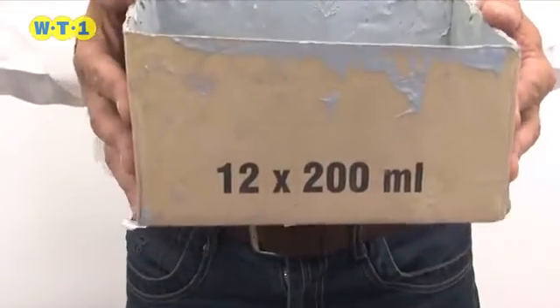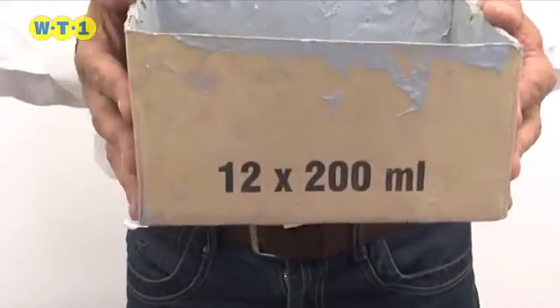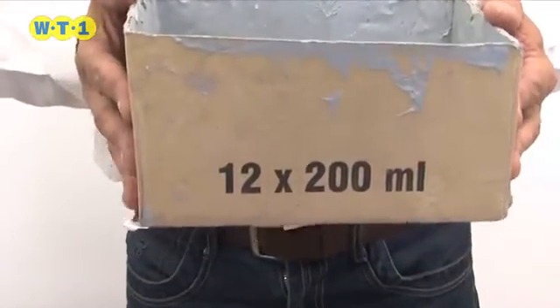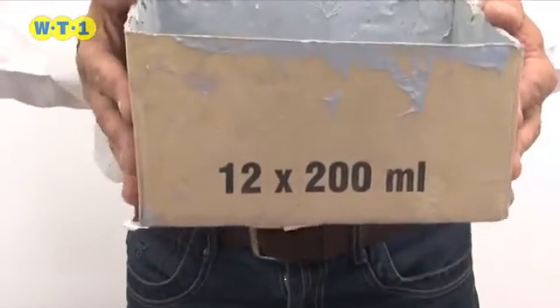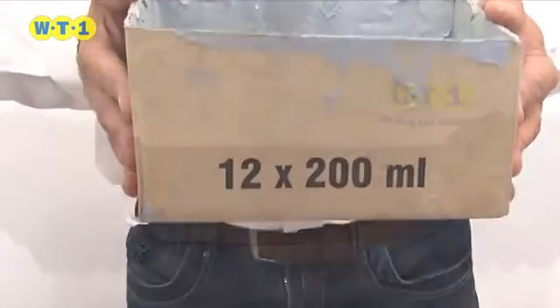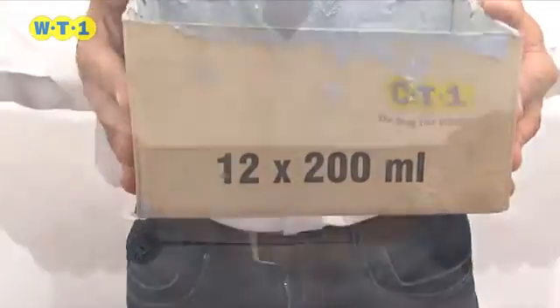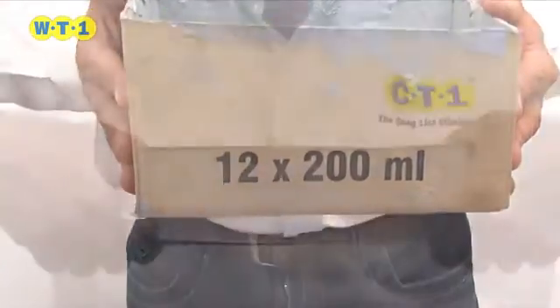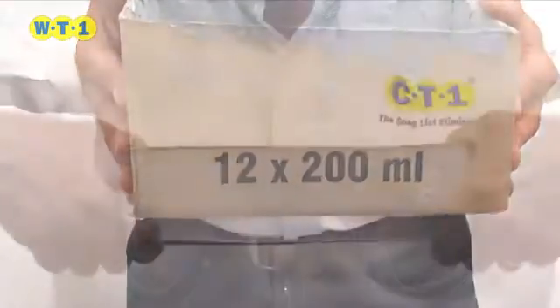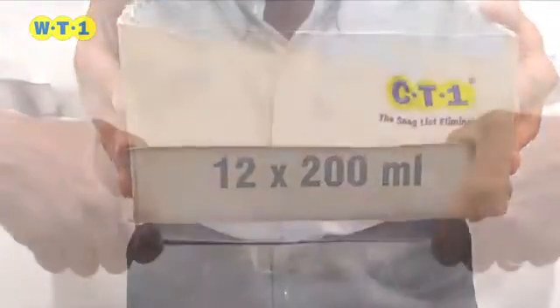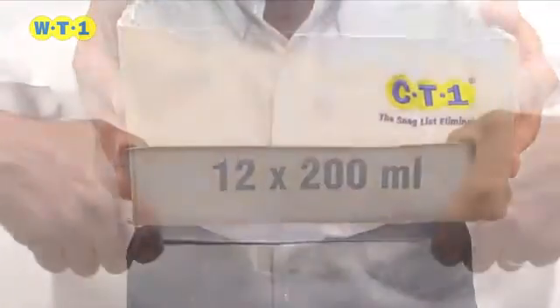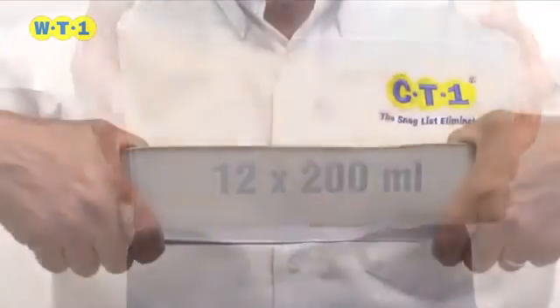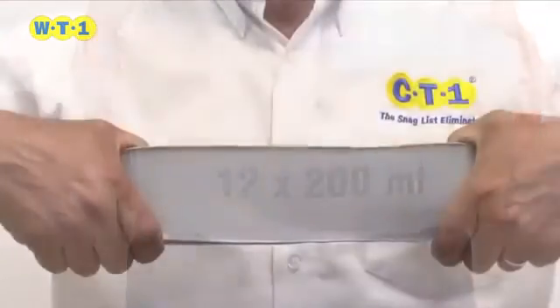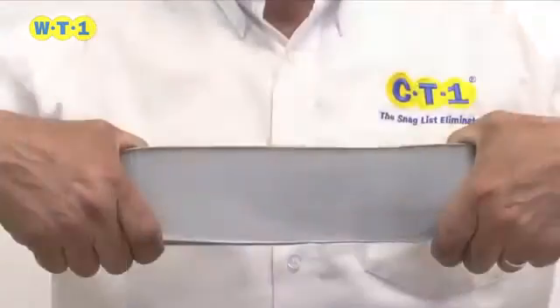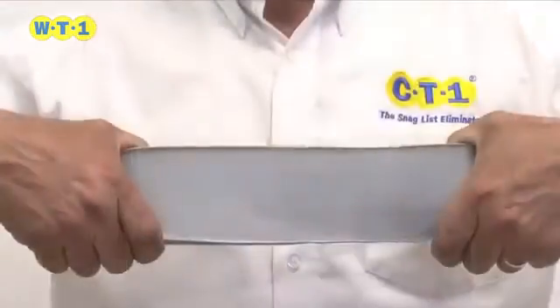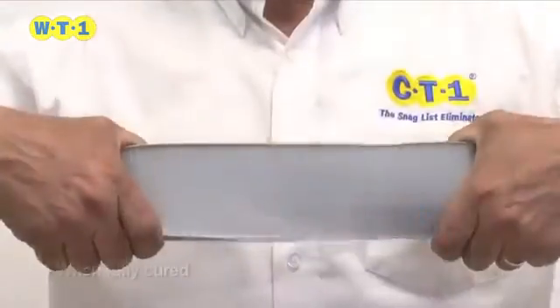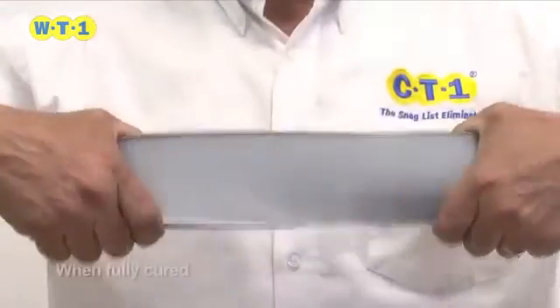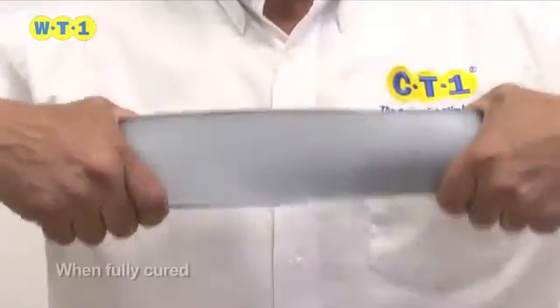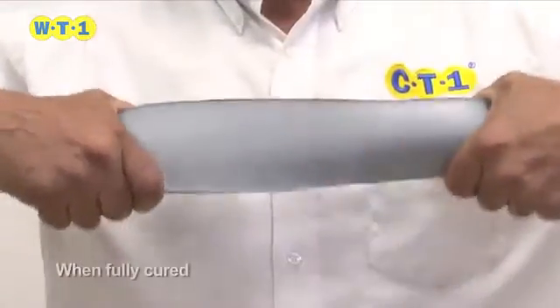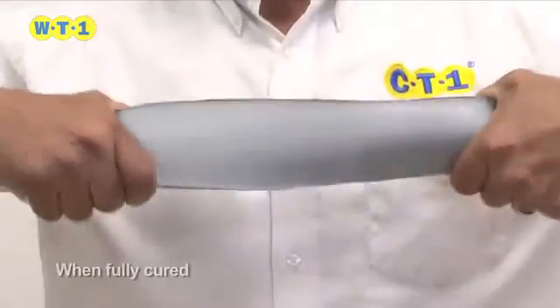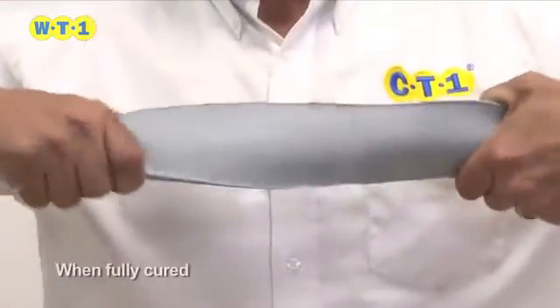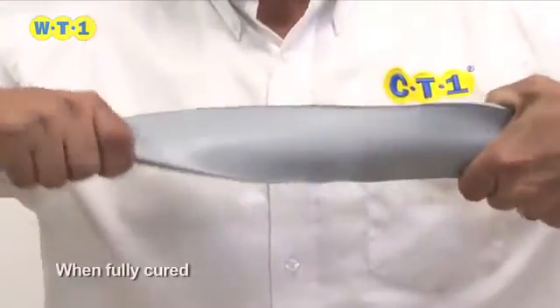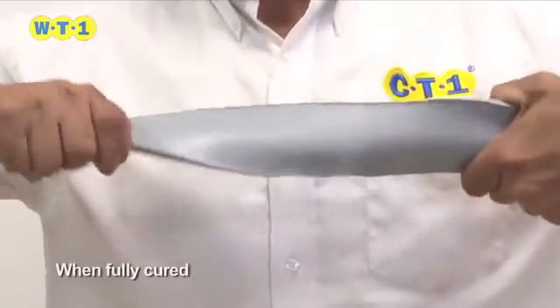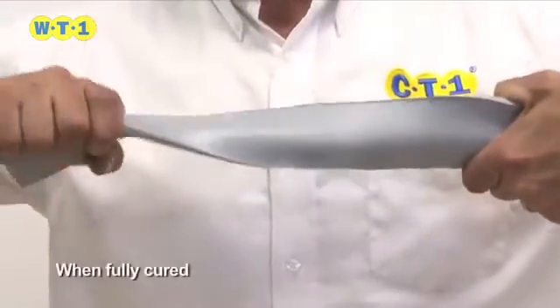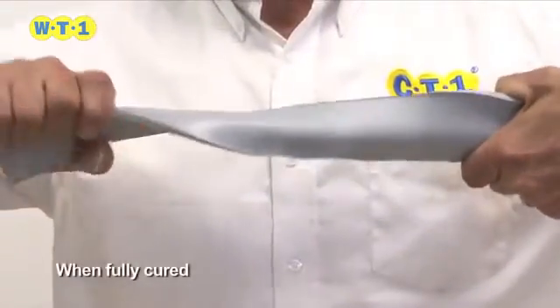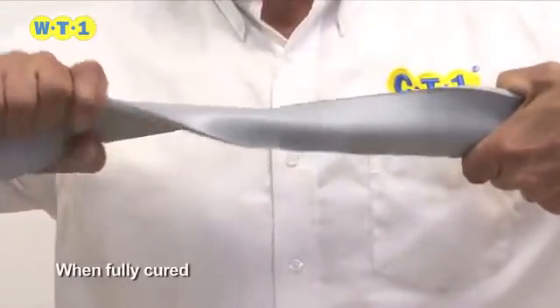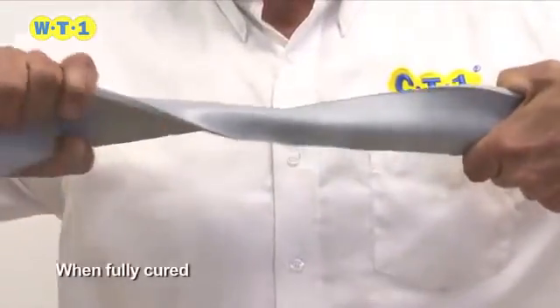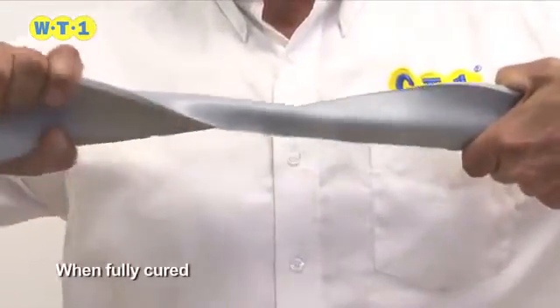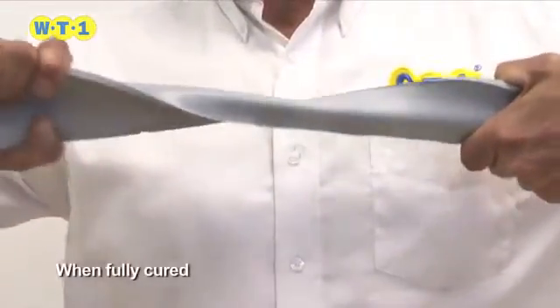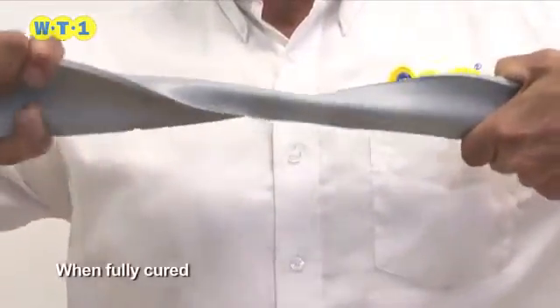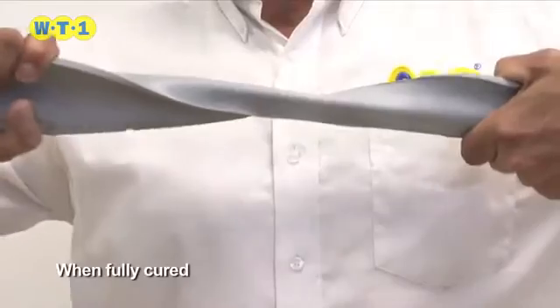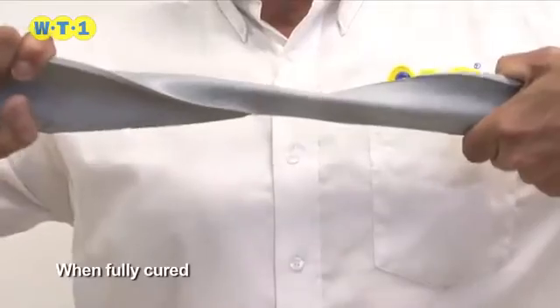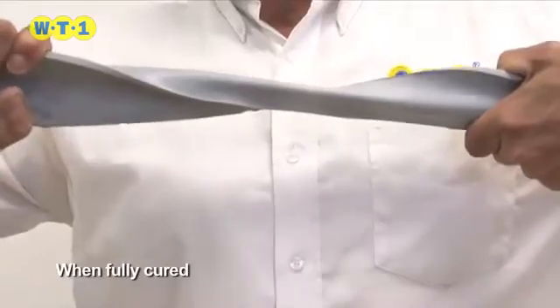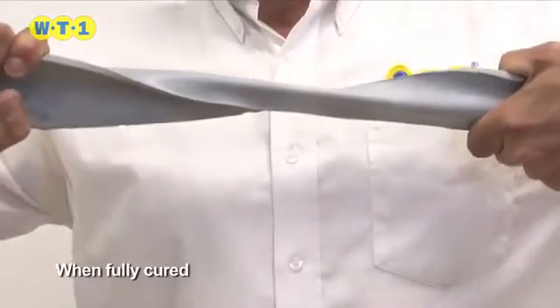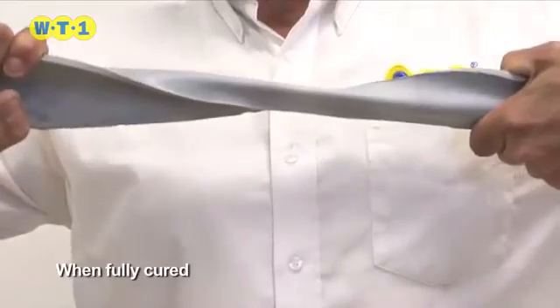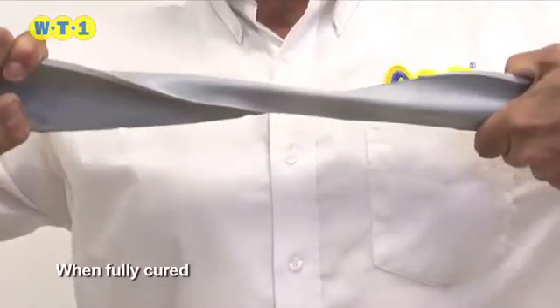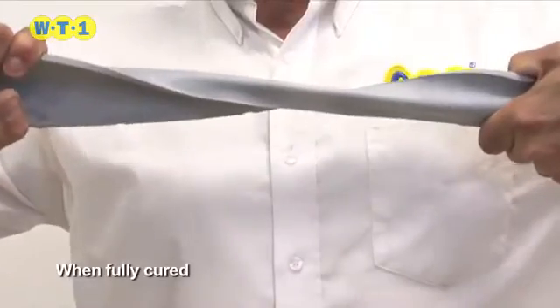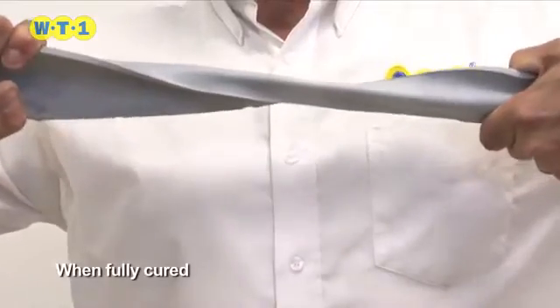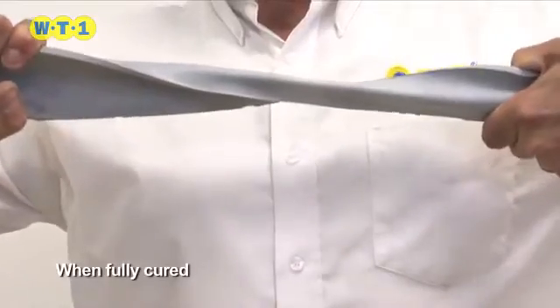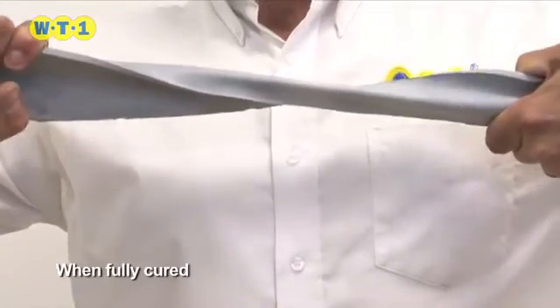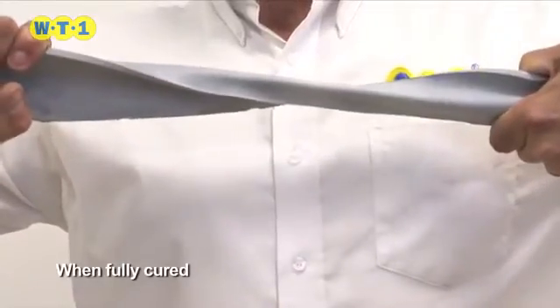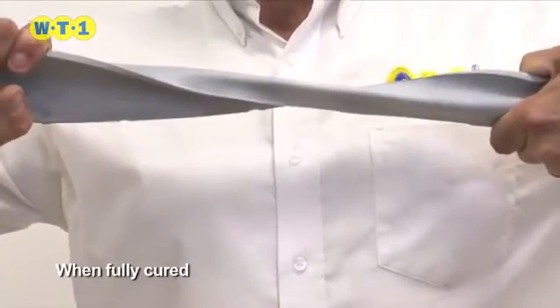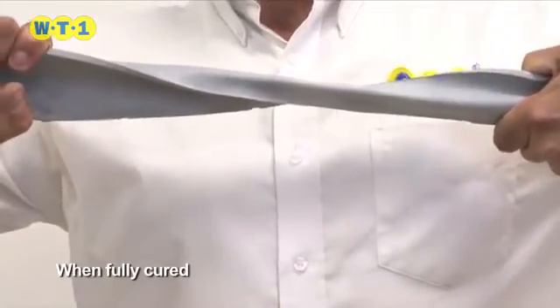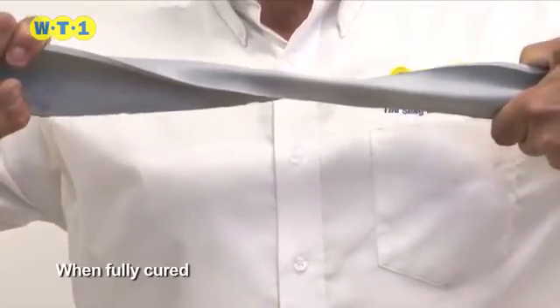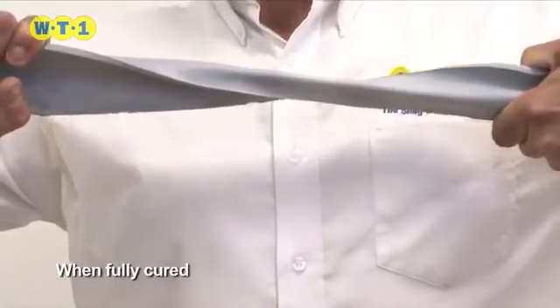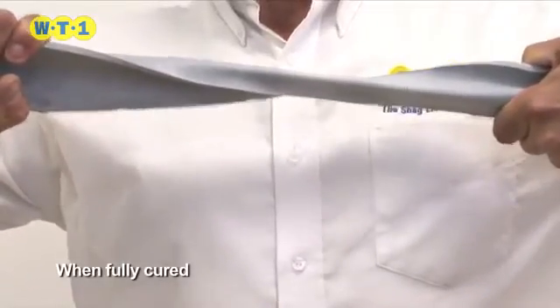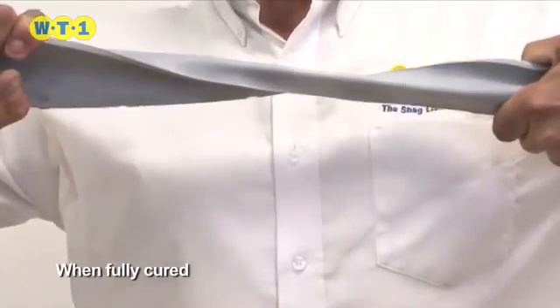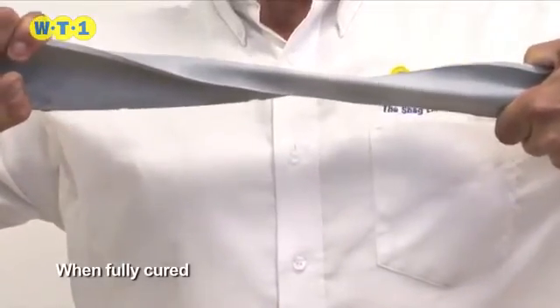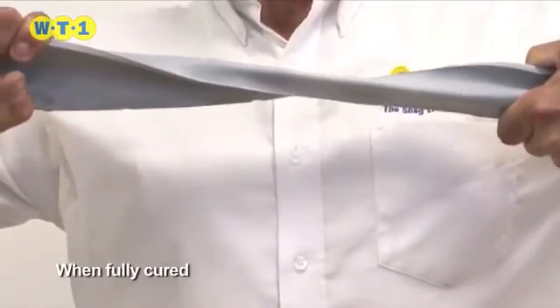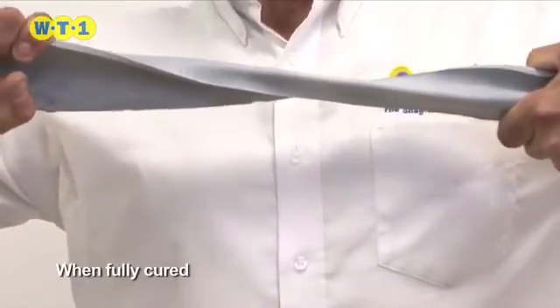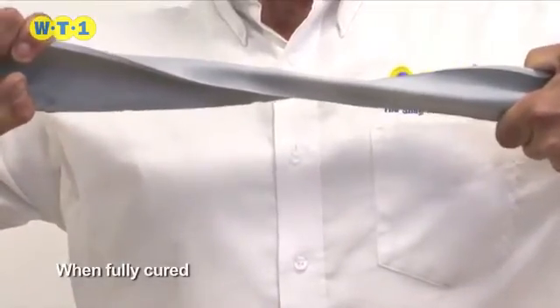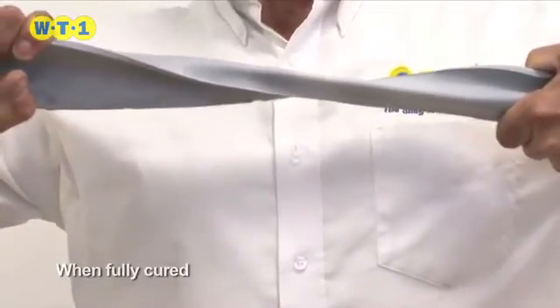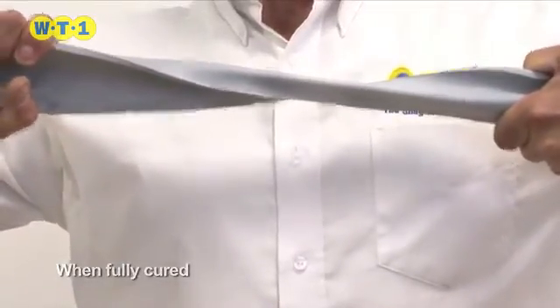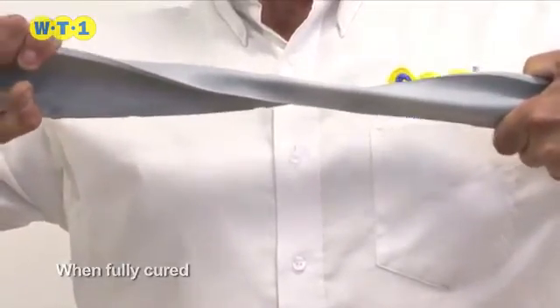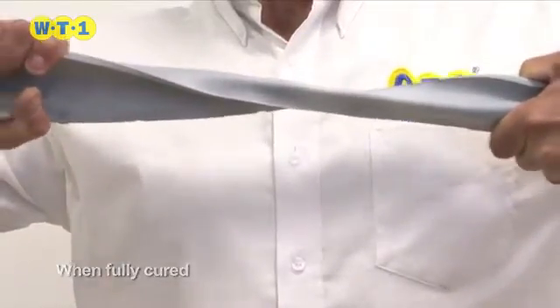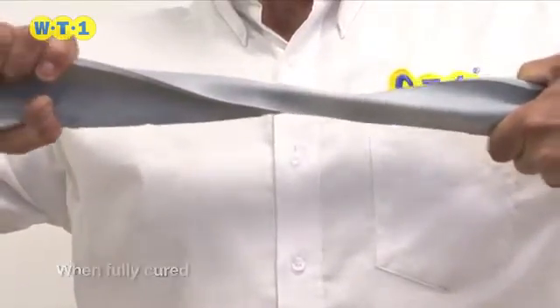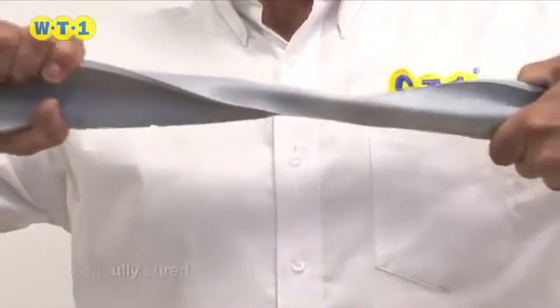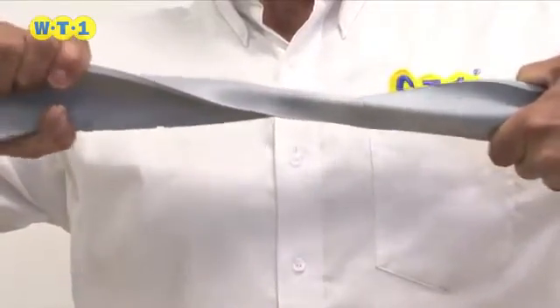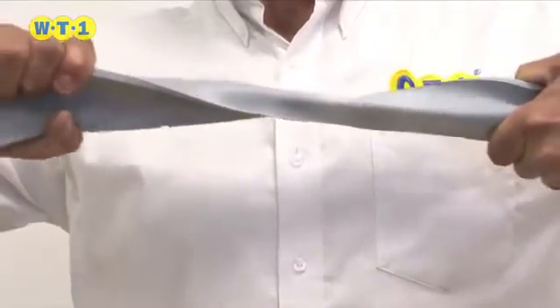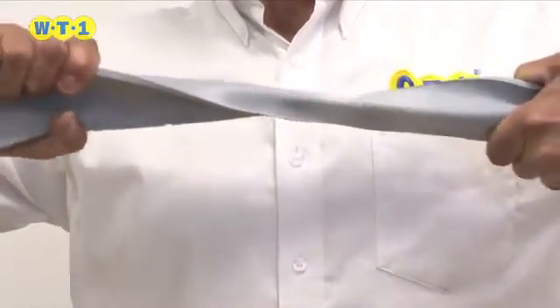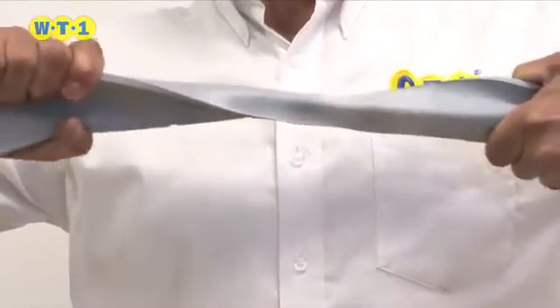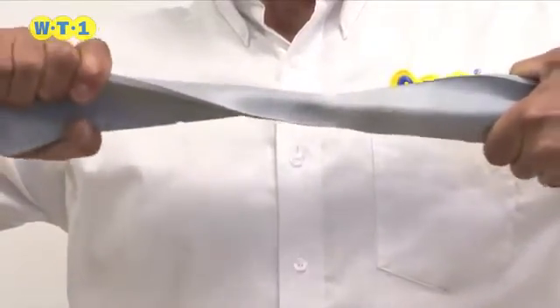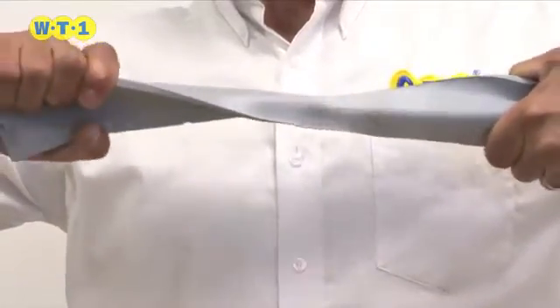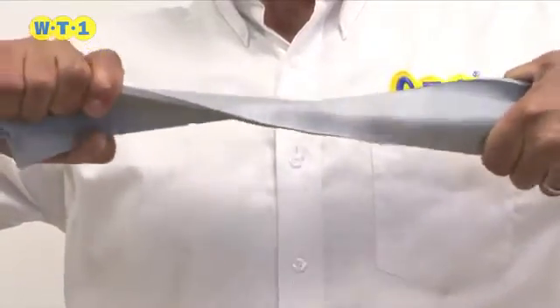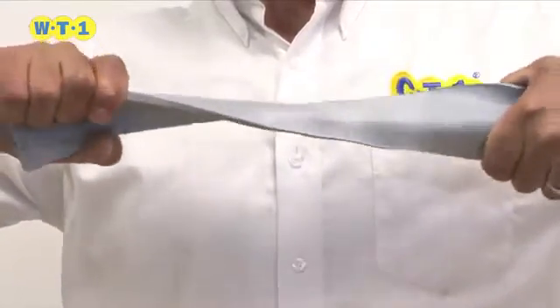WT1's bonding strength is formidable, but yet retains a resistance to movement and the elements.